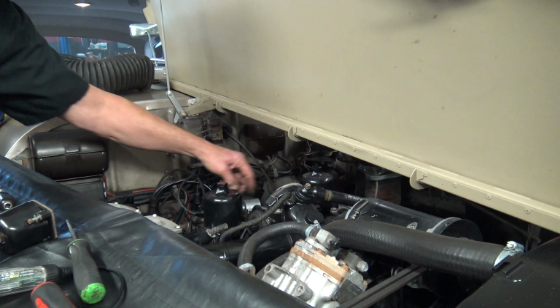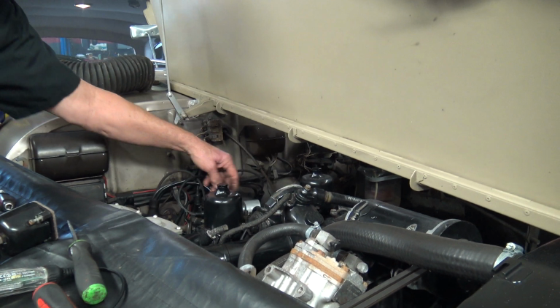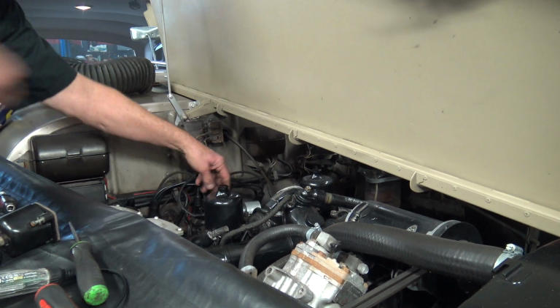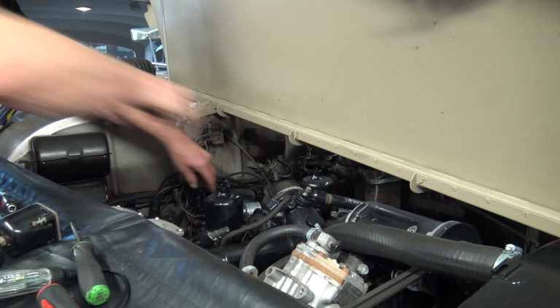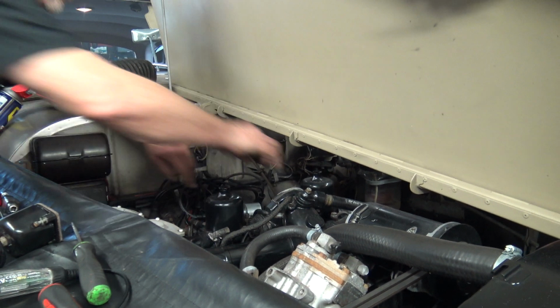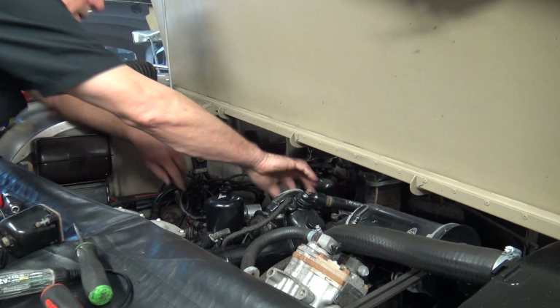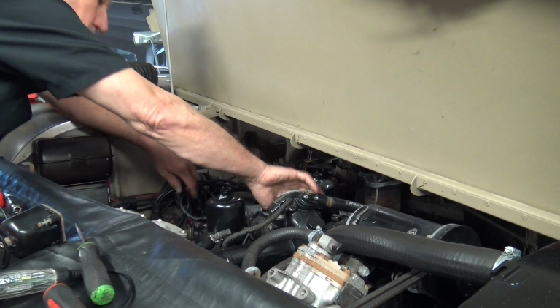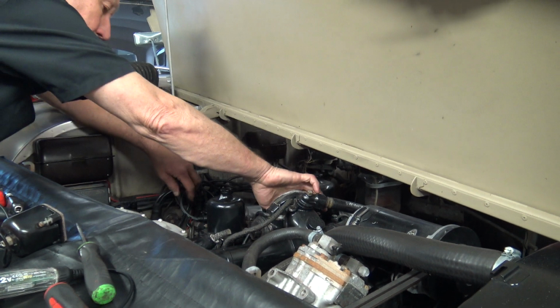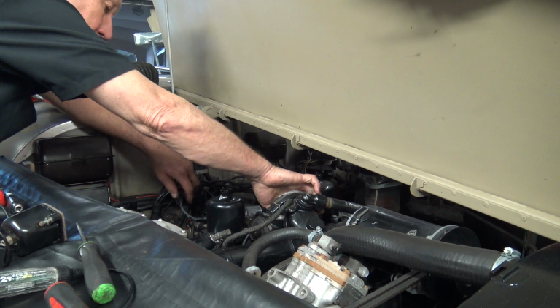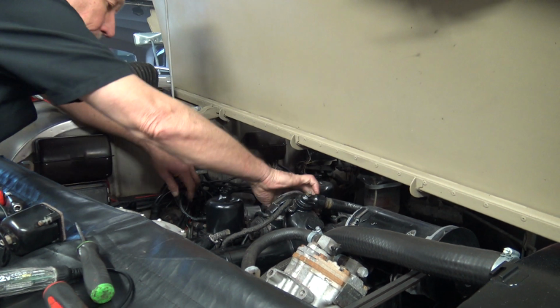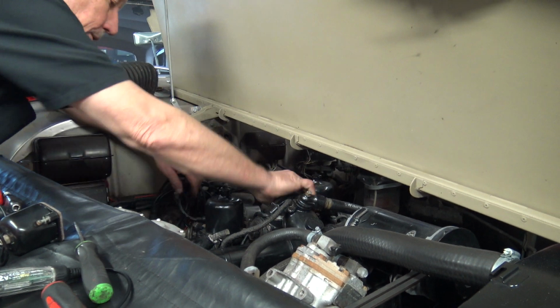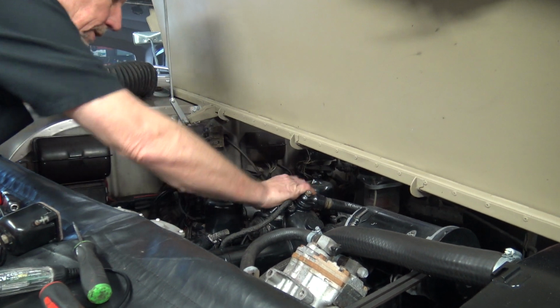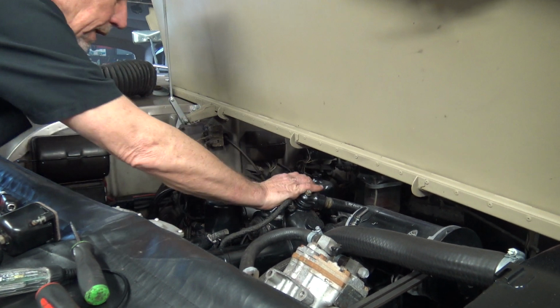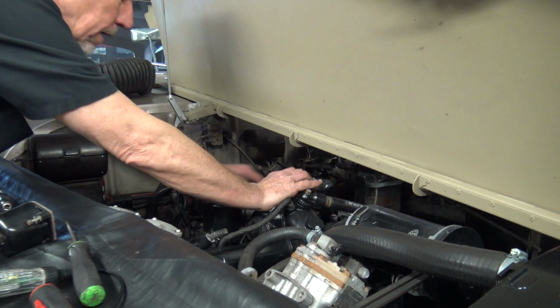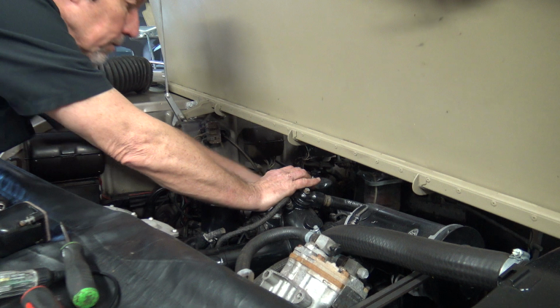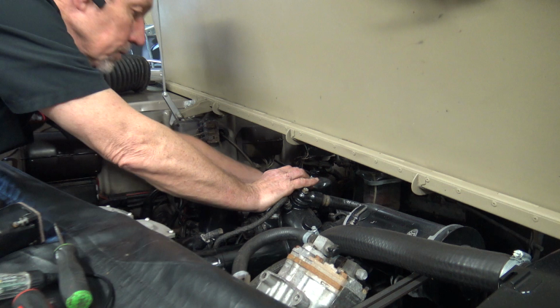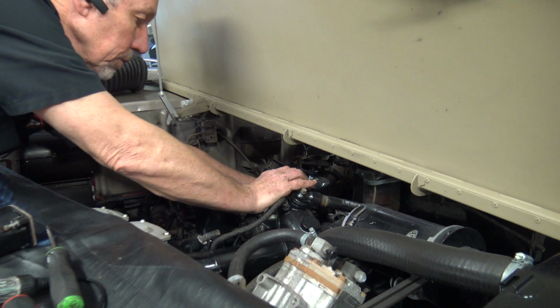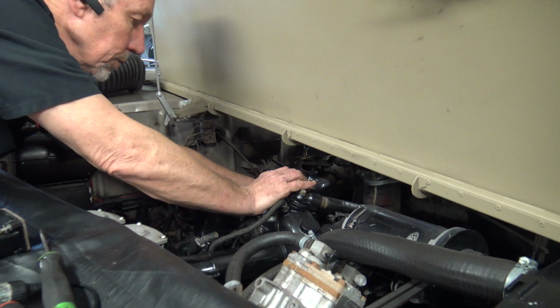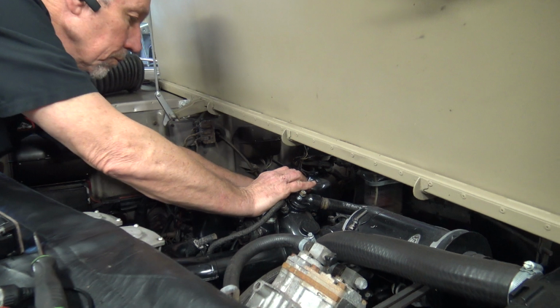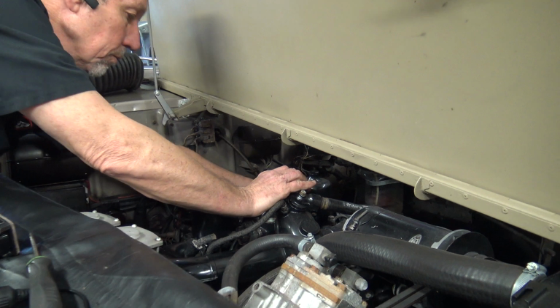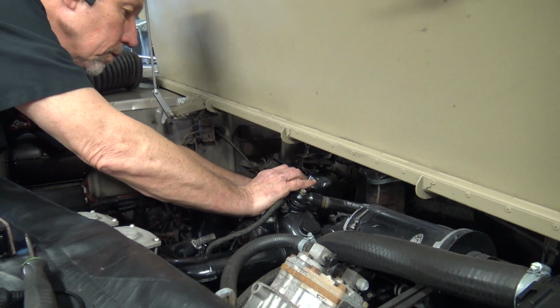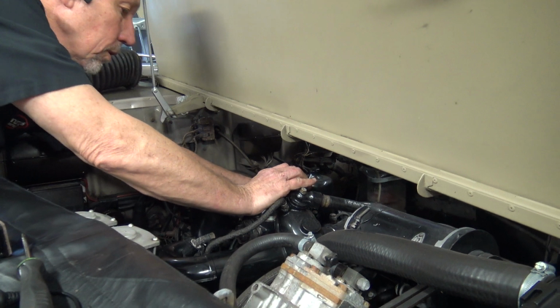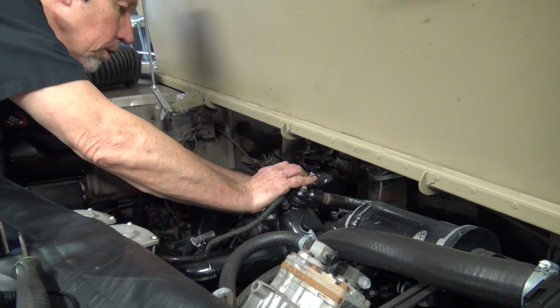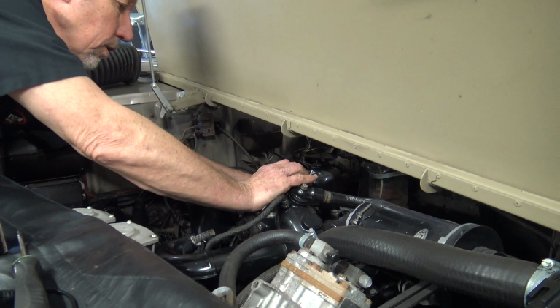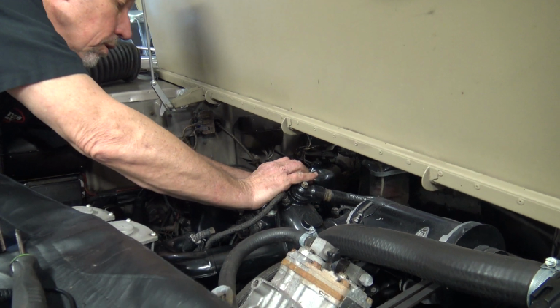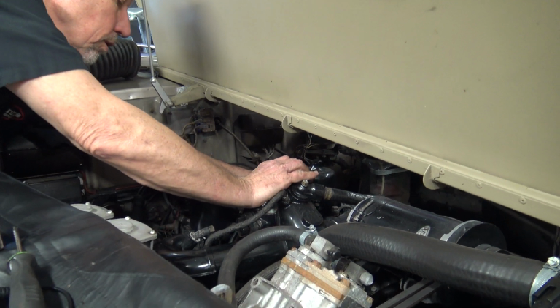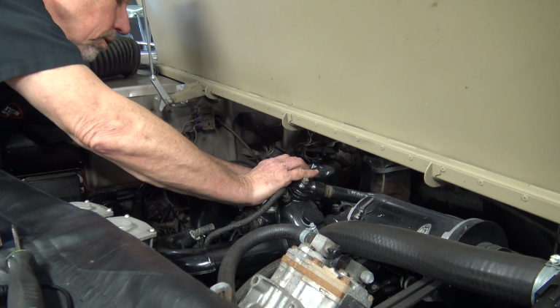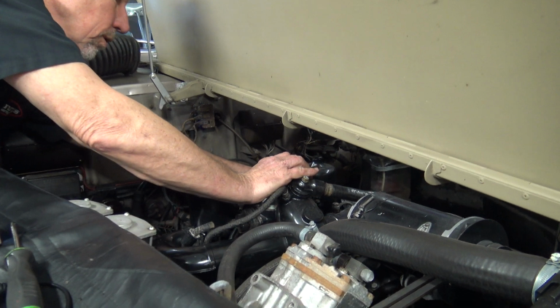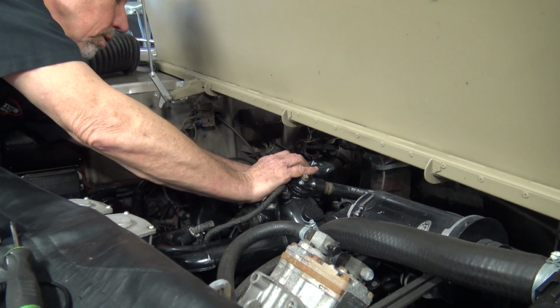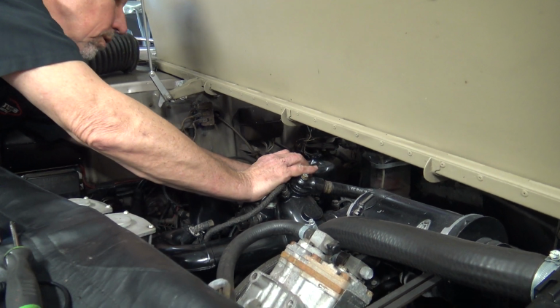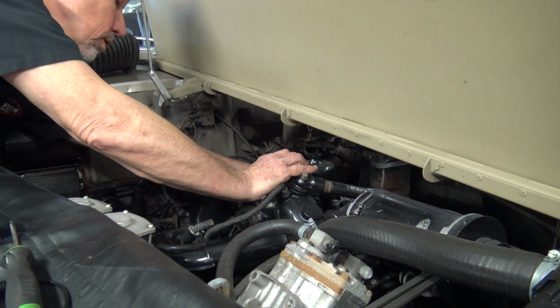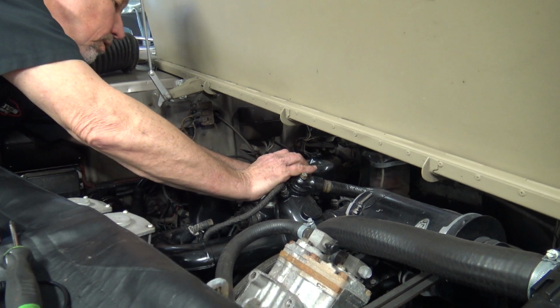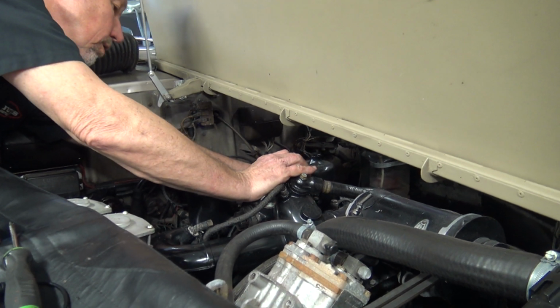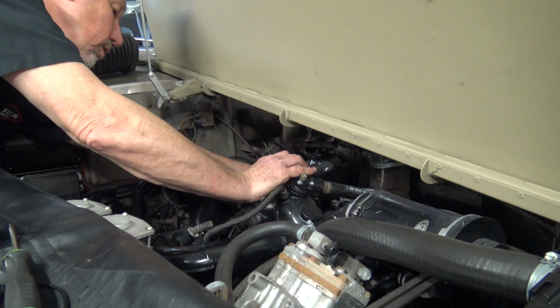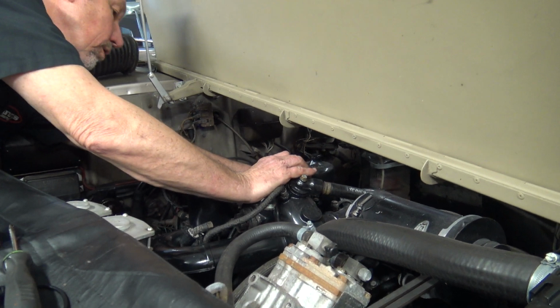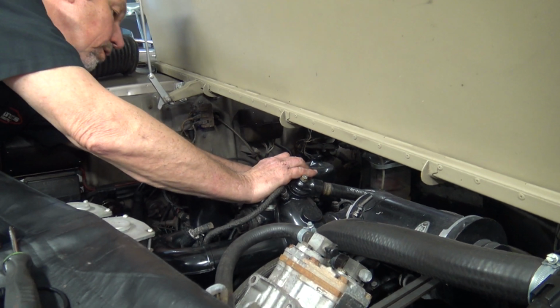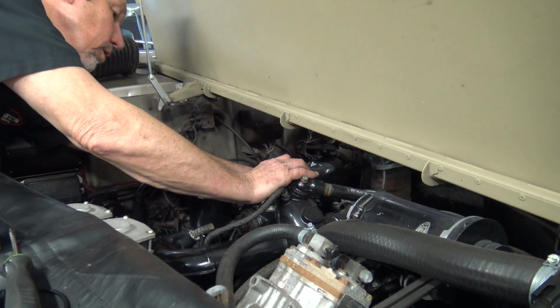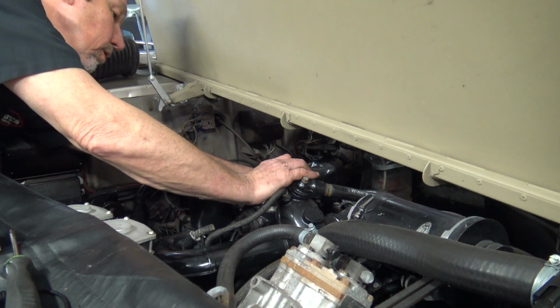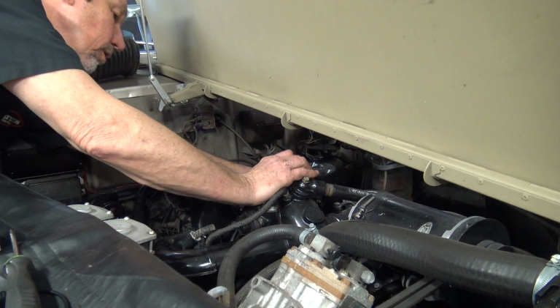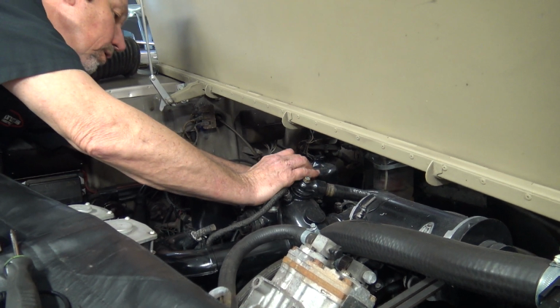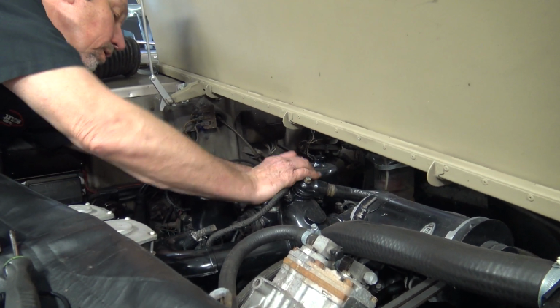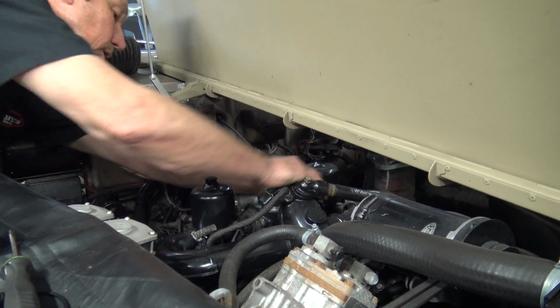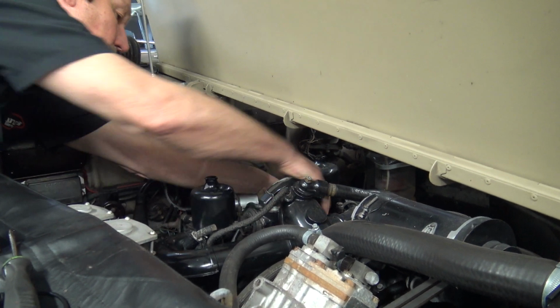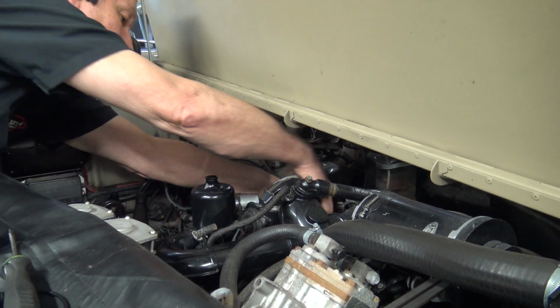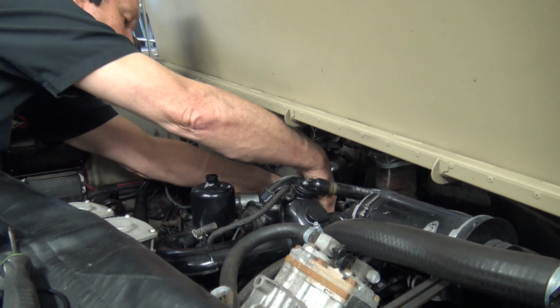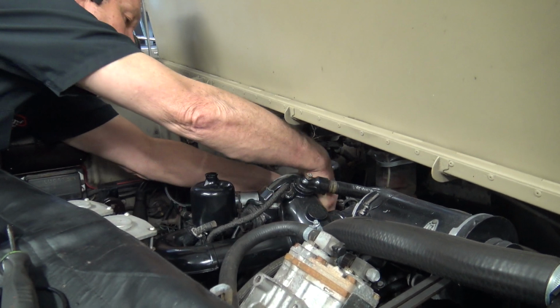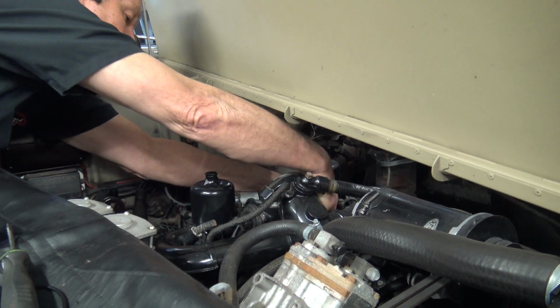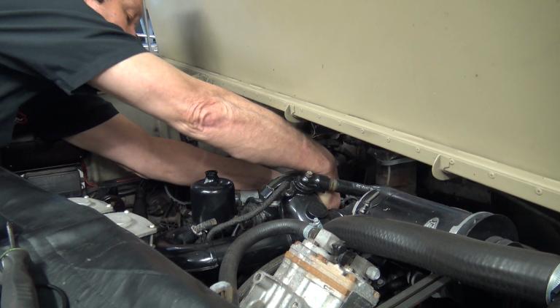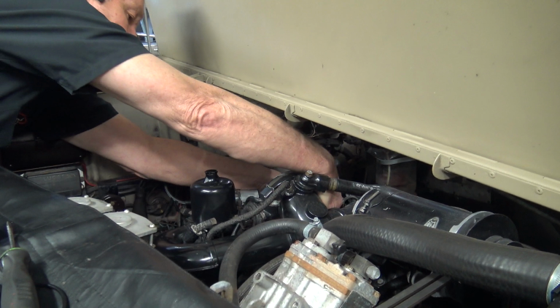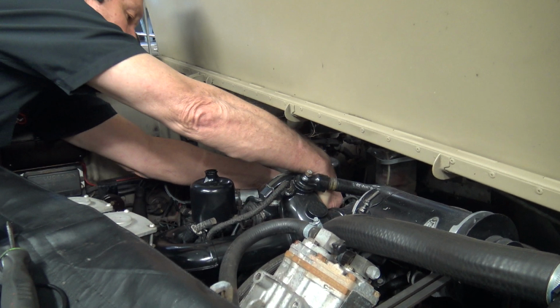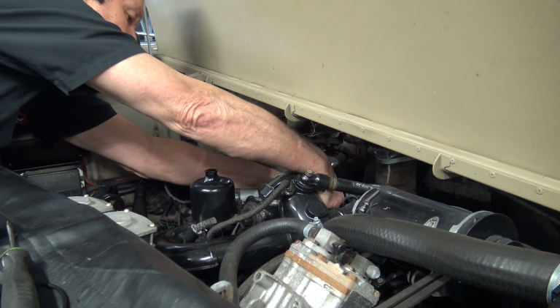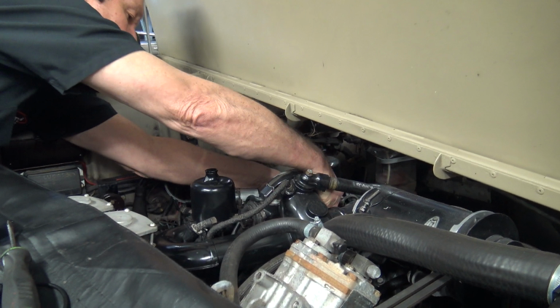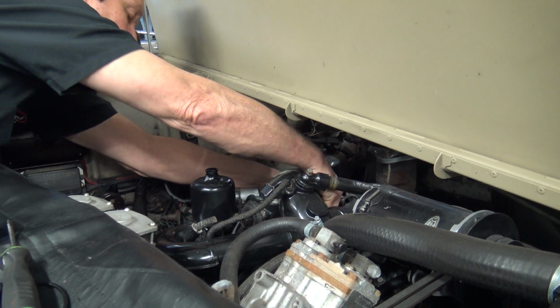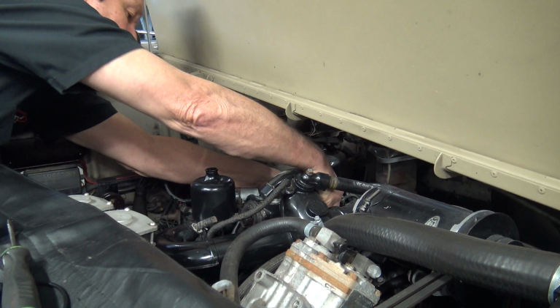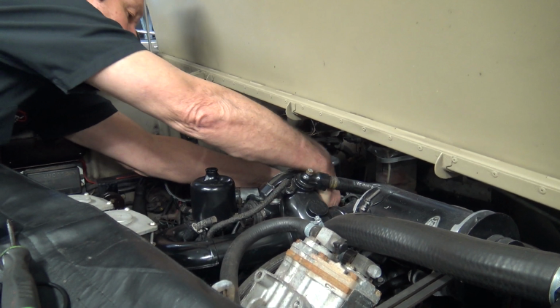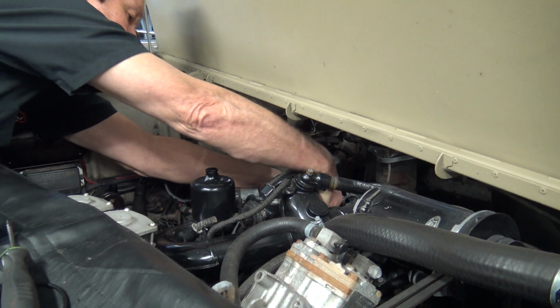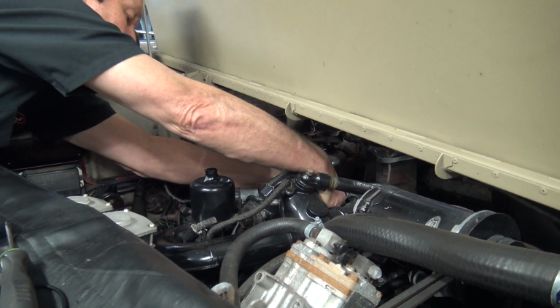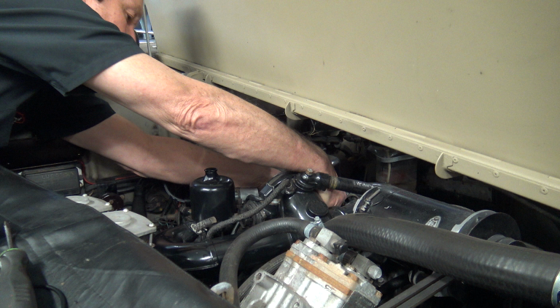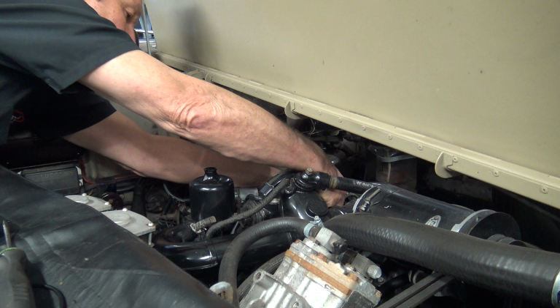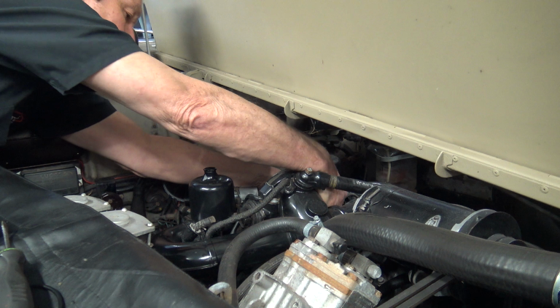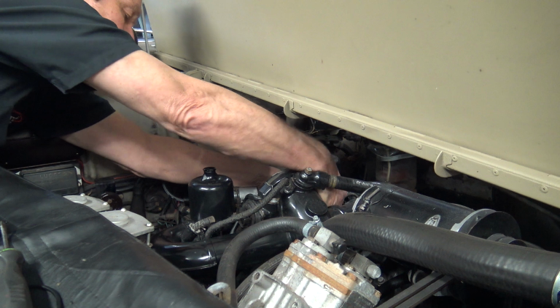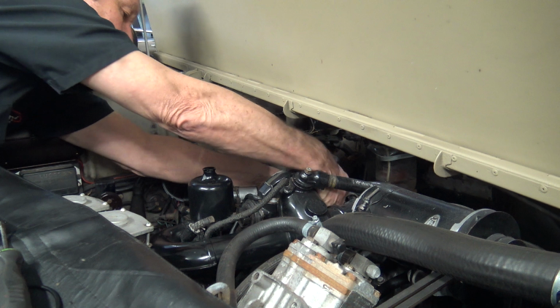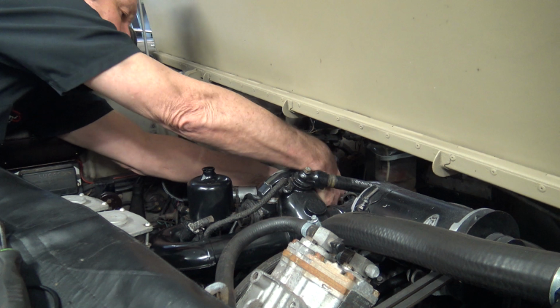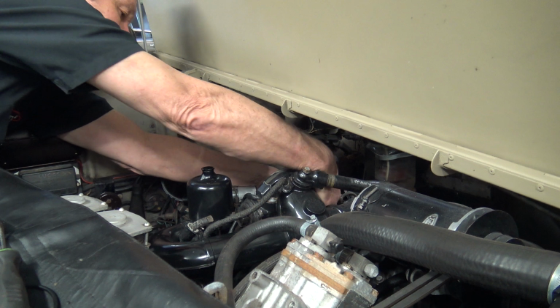So what happens now is when you... so we've got some issues down here too.